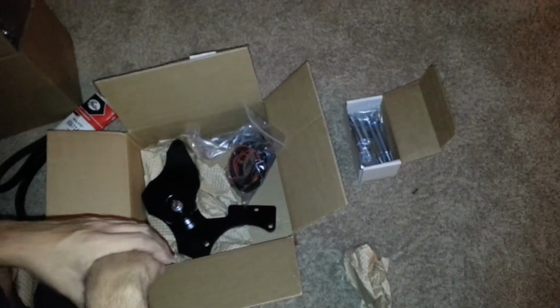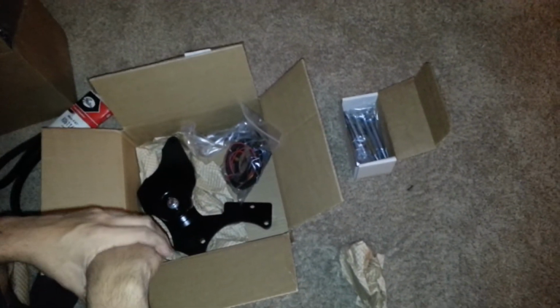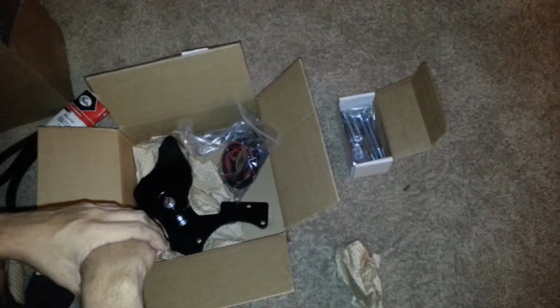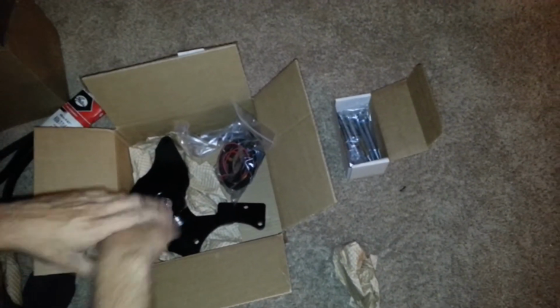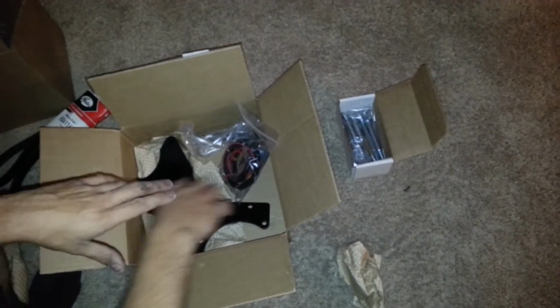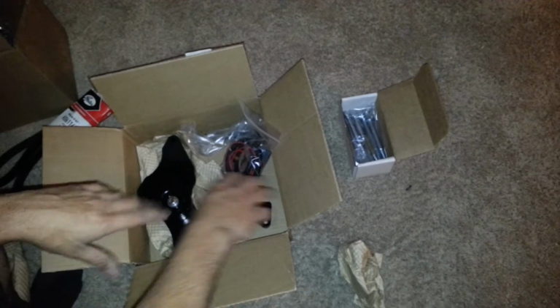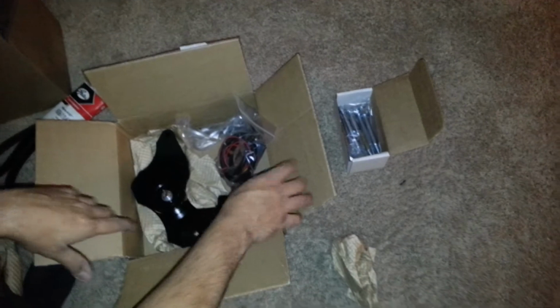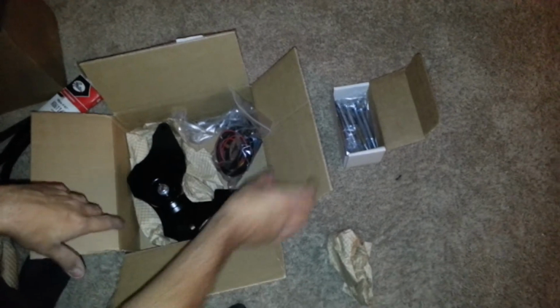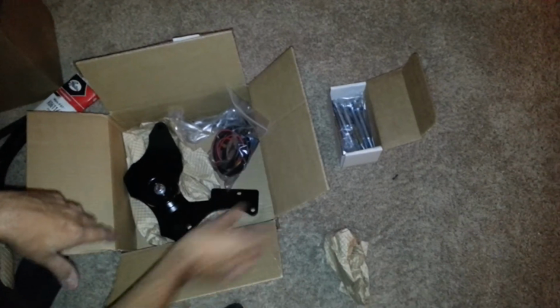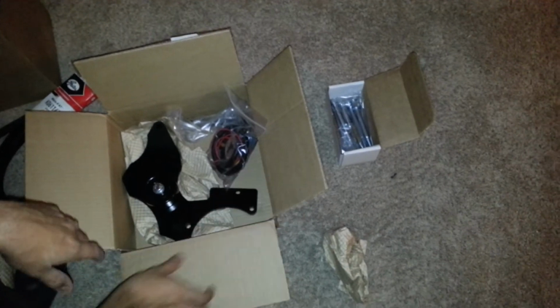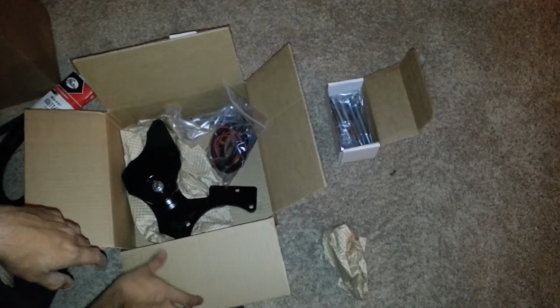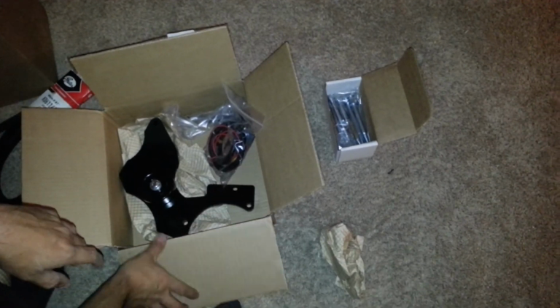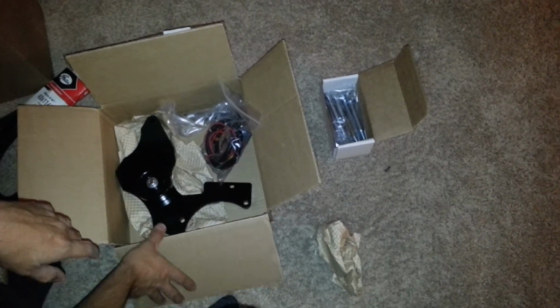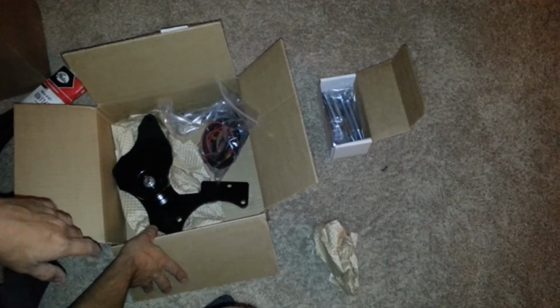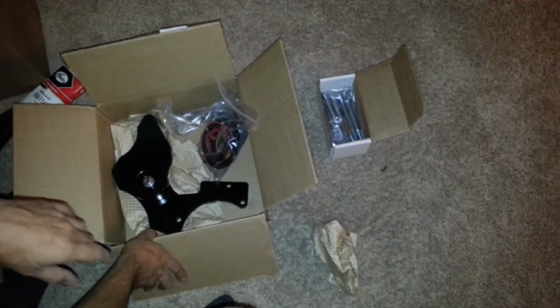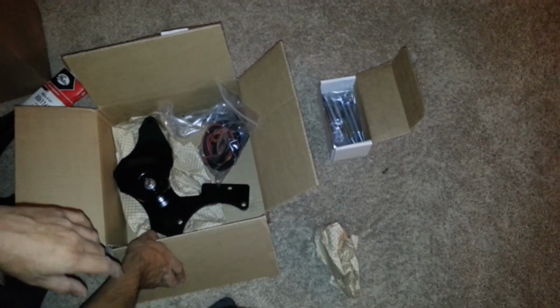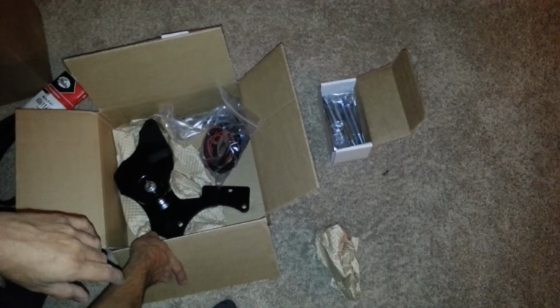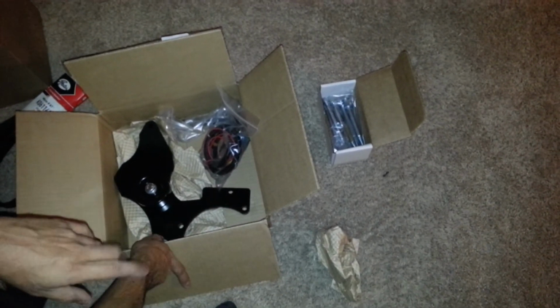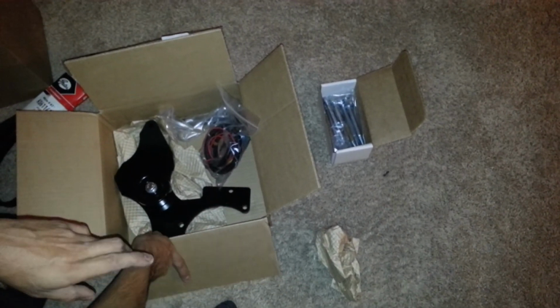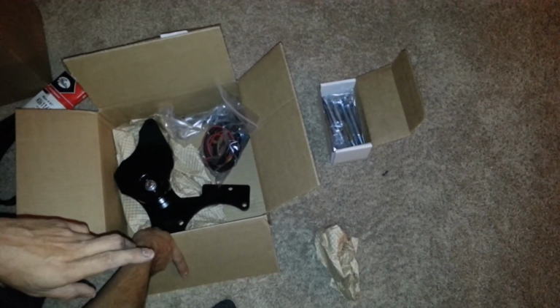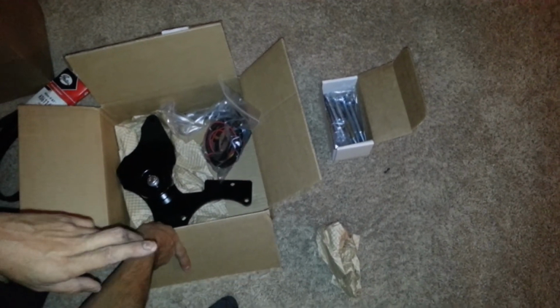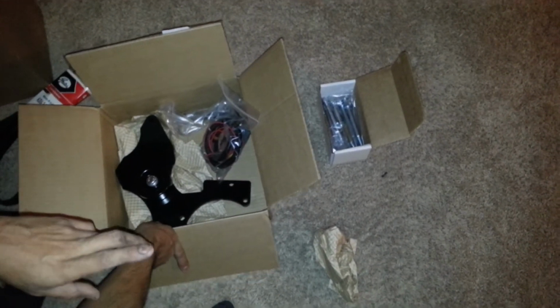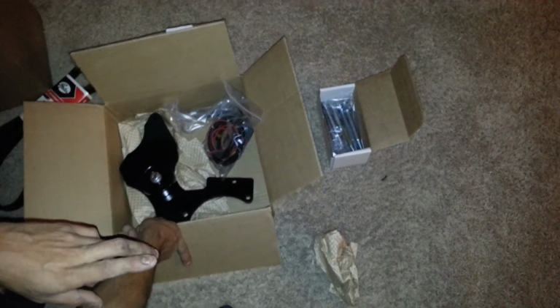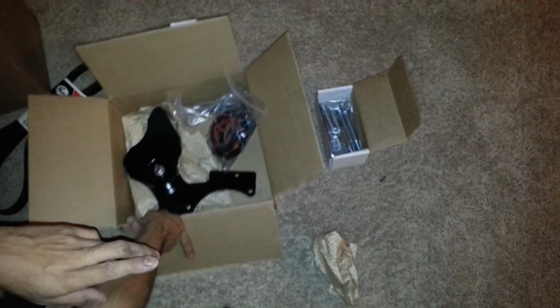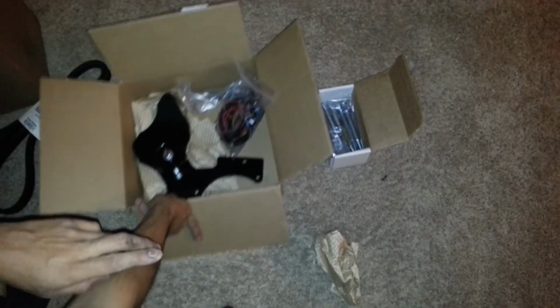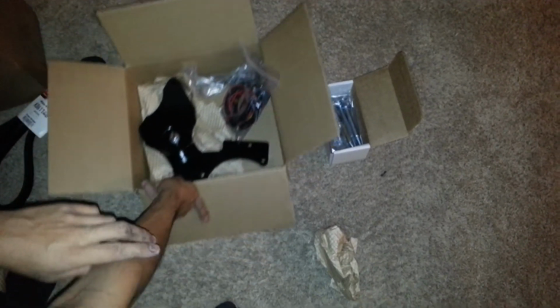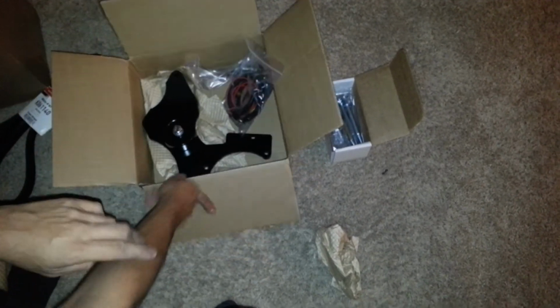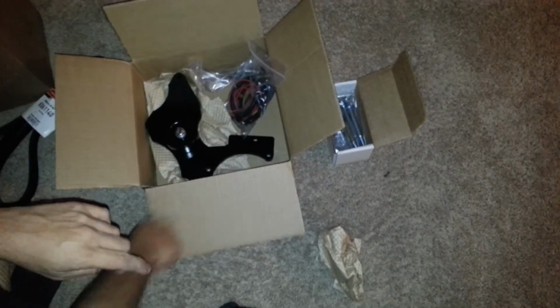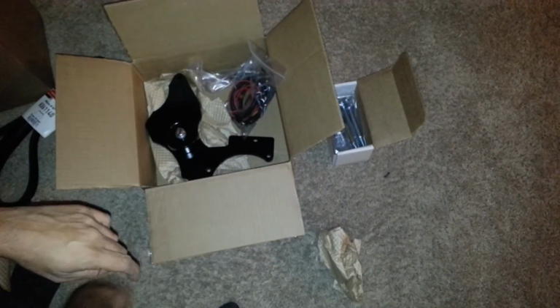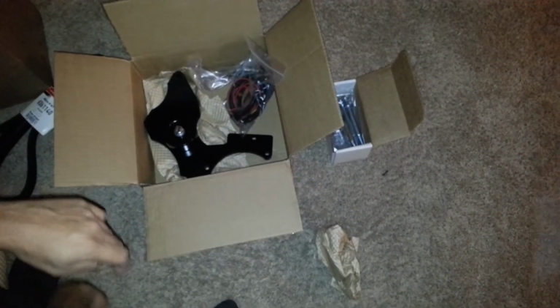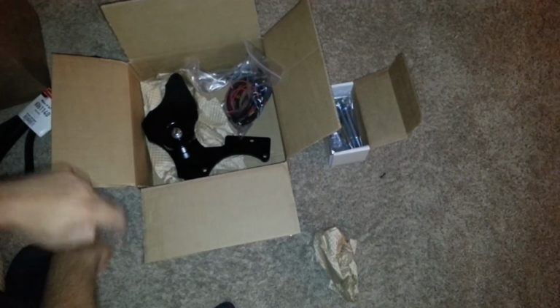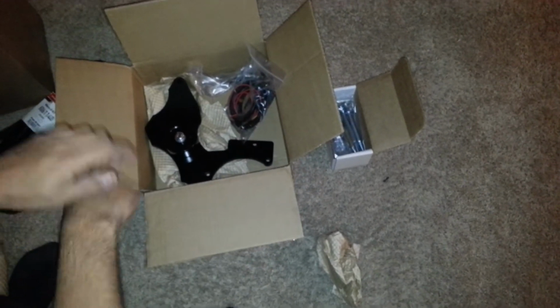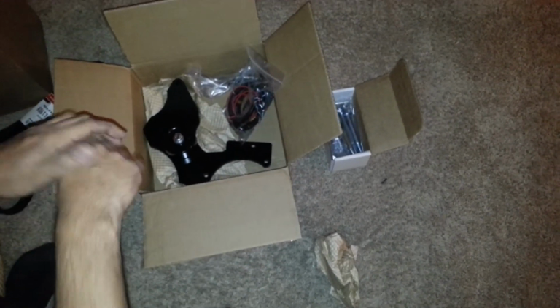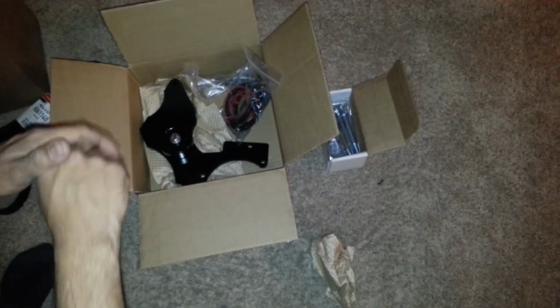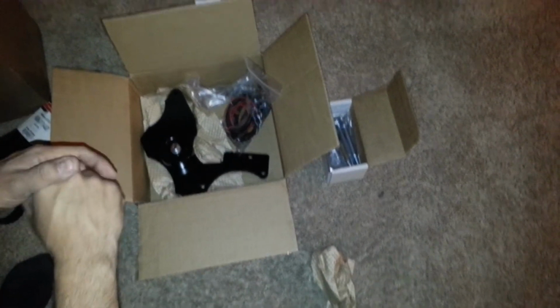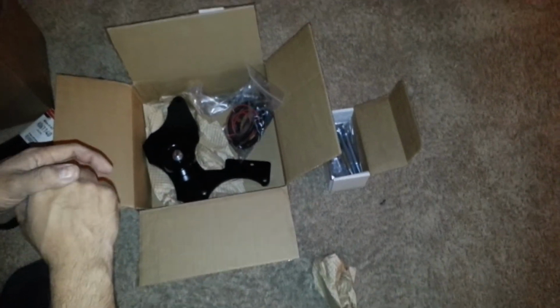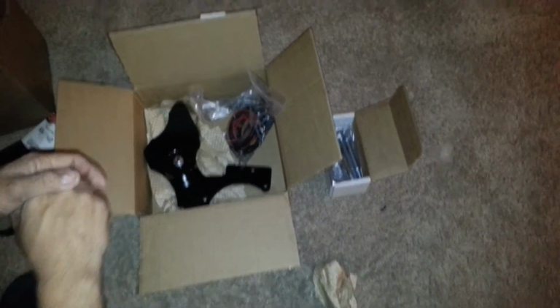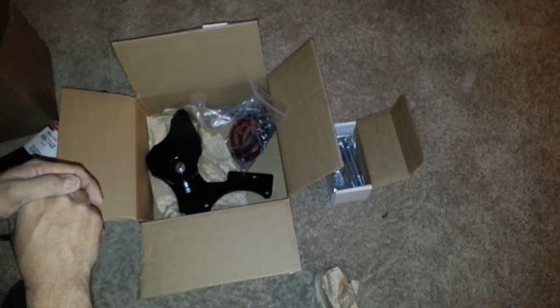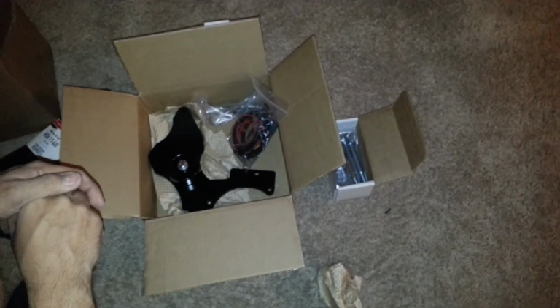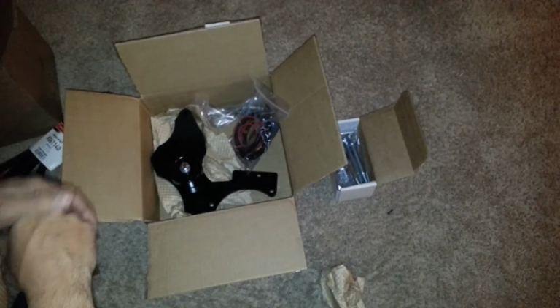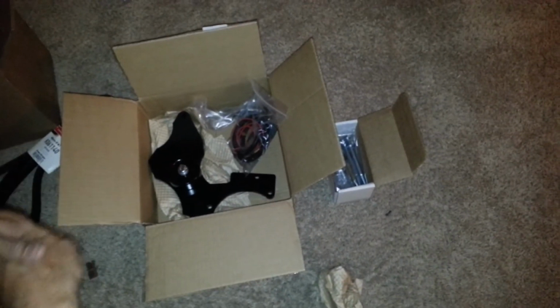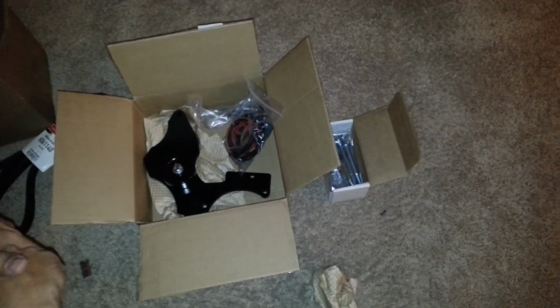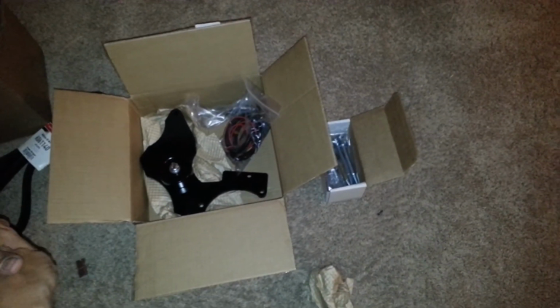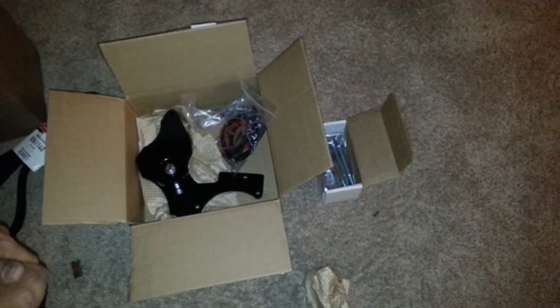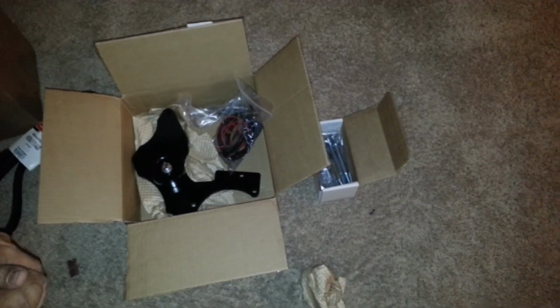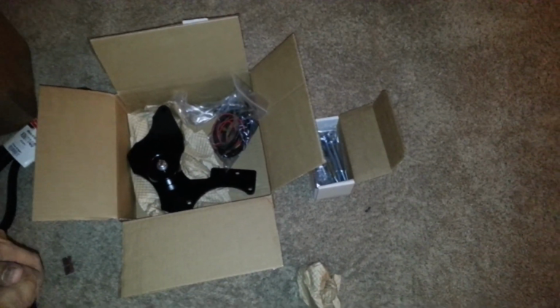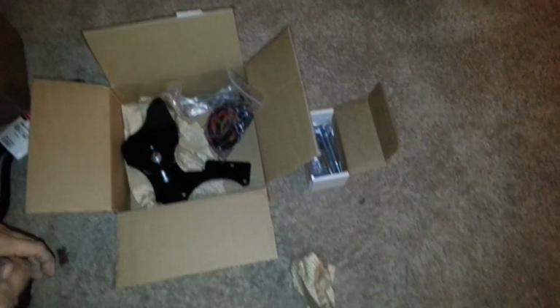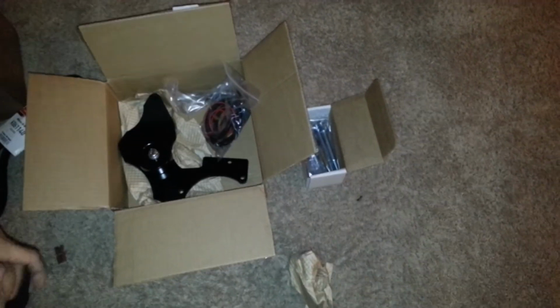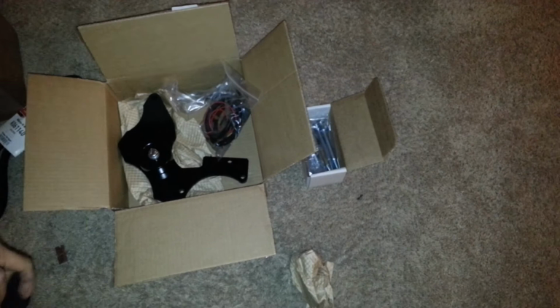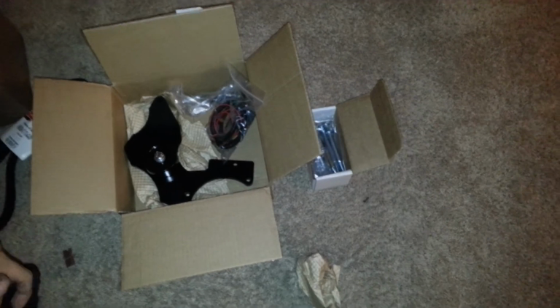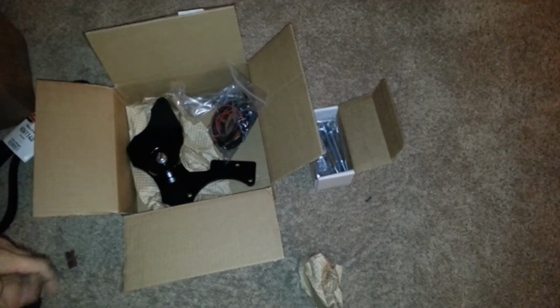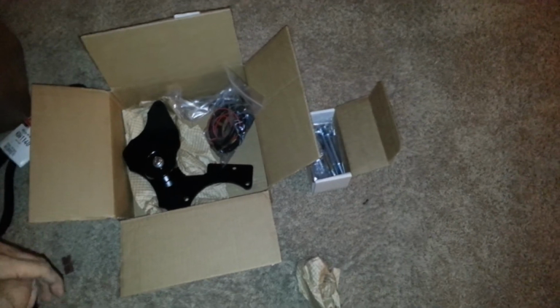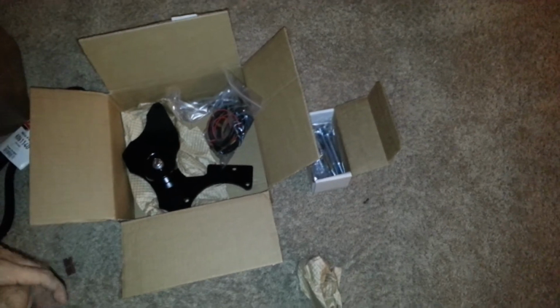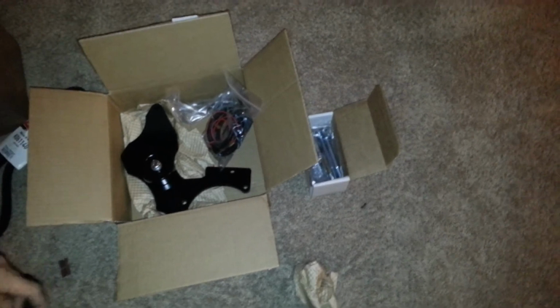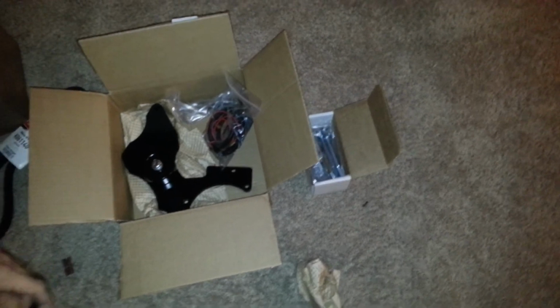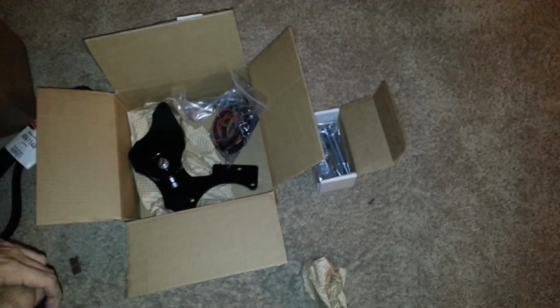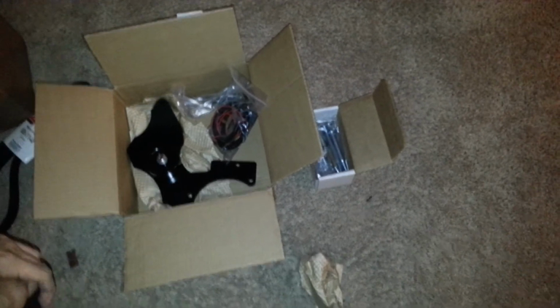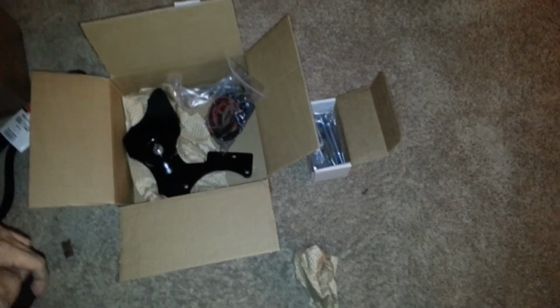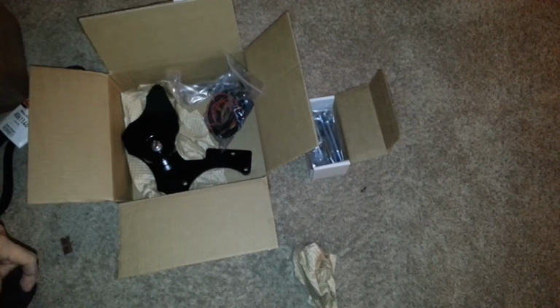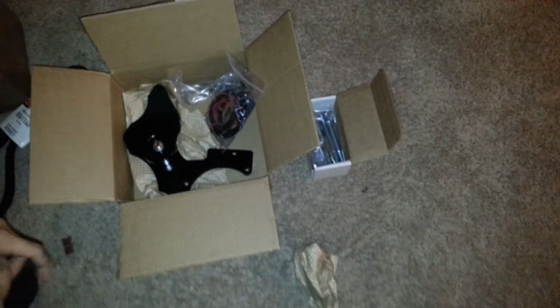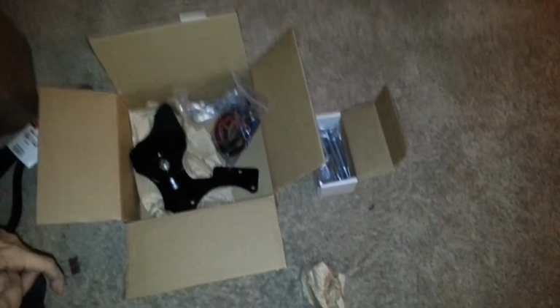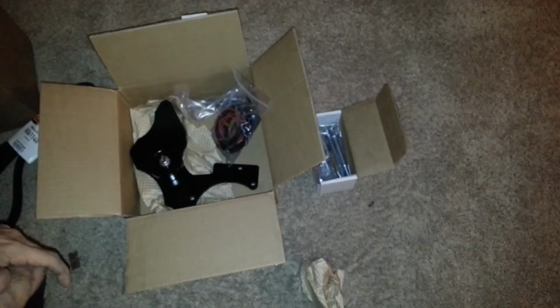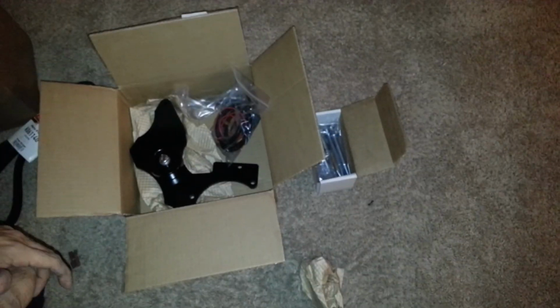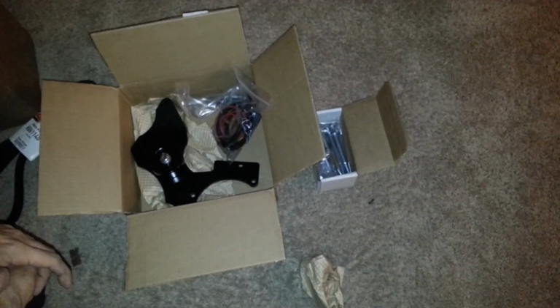So there it is again — a billet alternator from DC Power Engineering unboxing. We'll see.